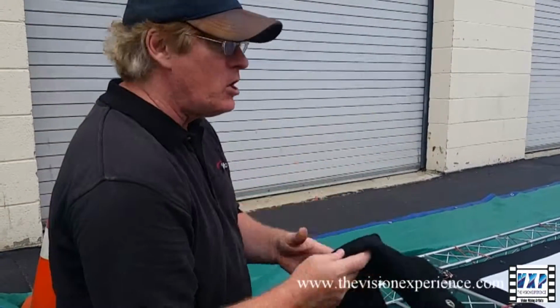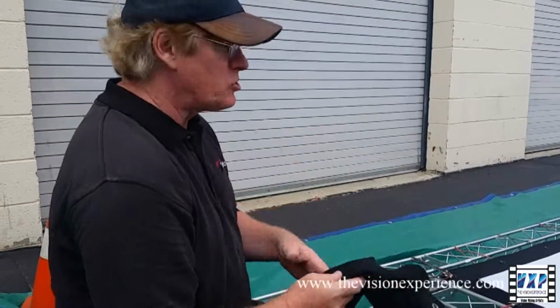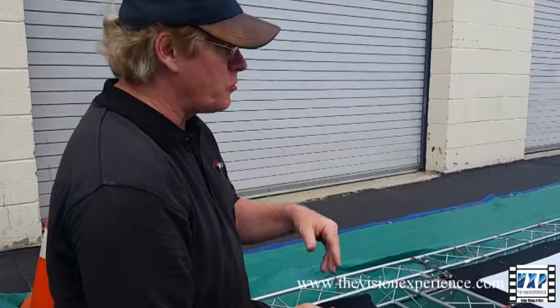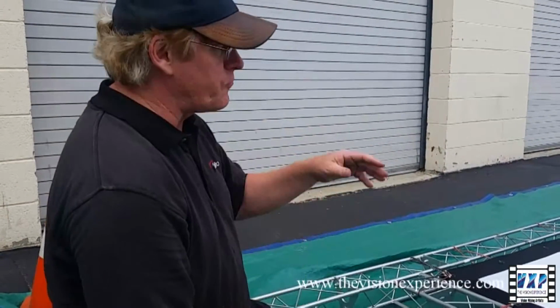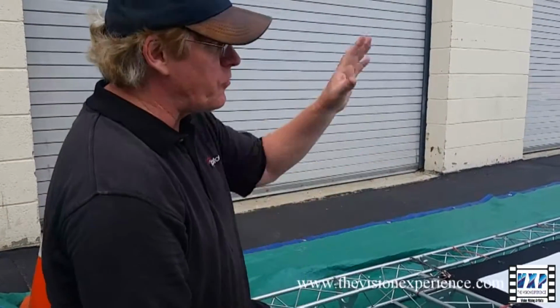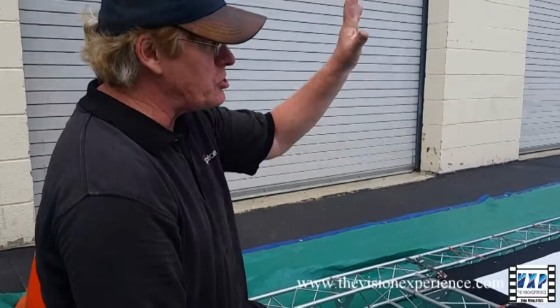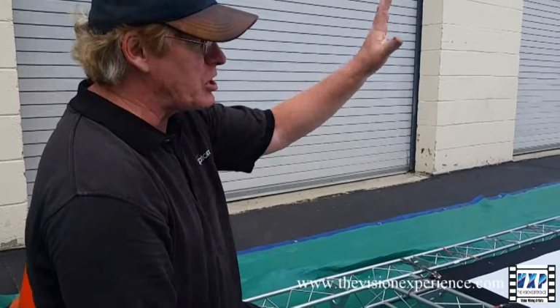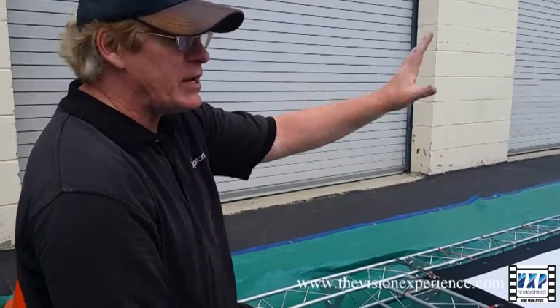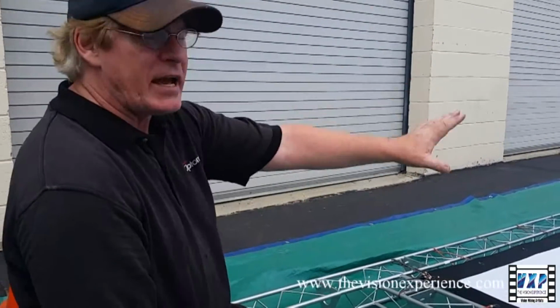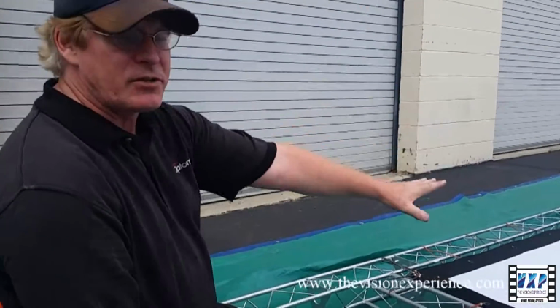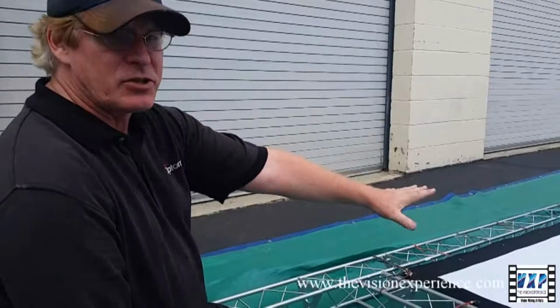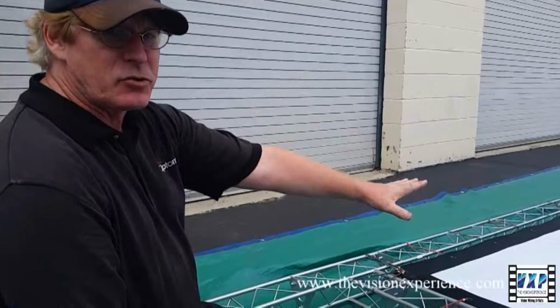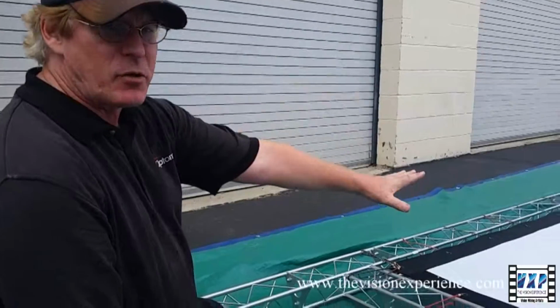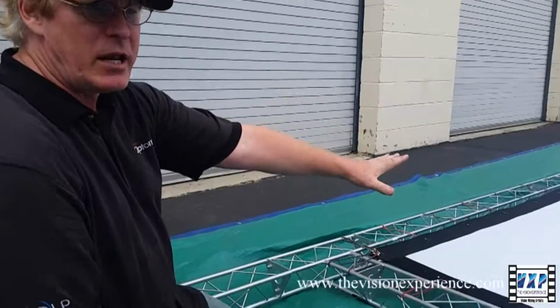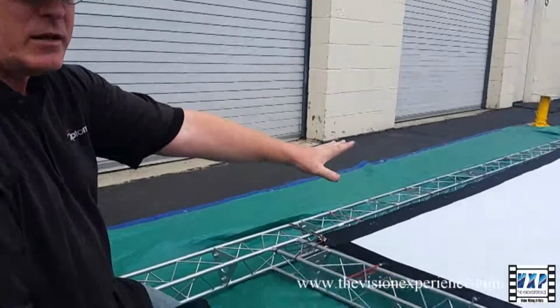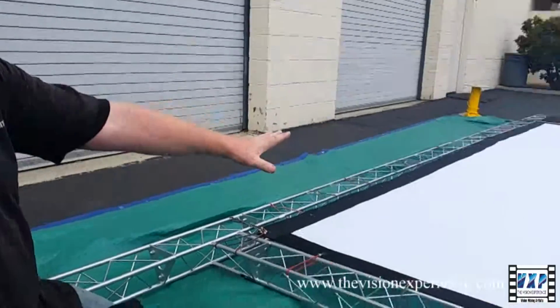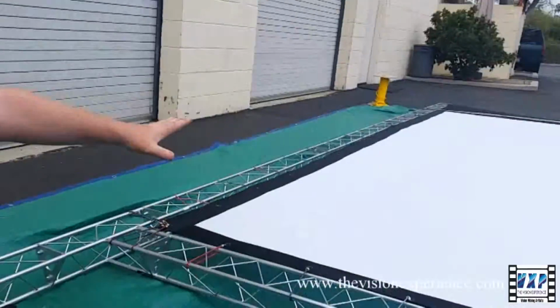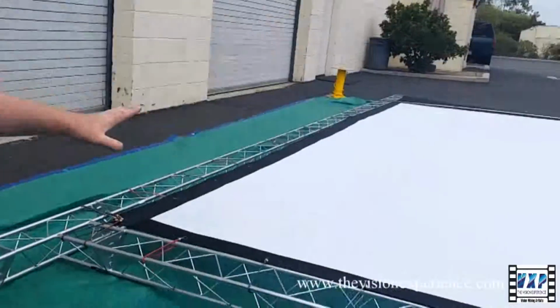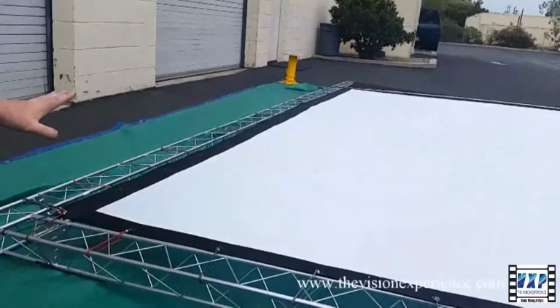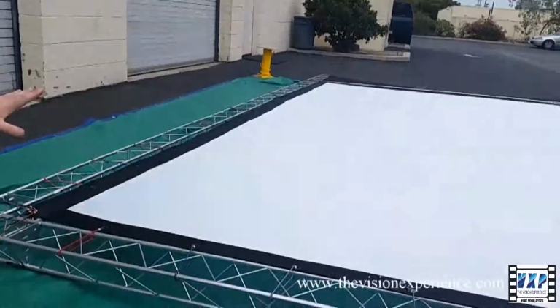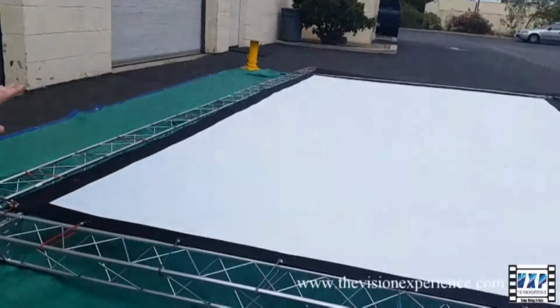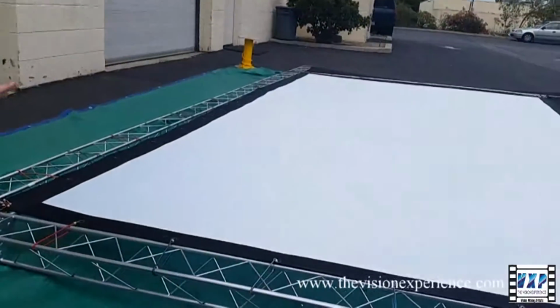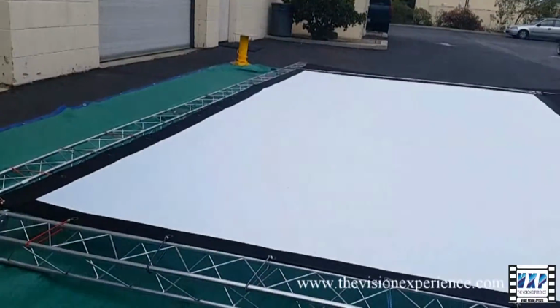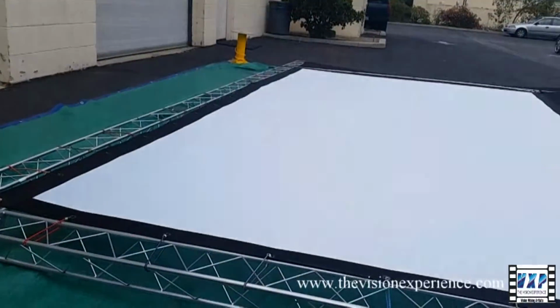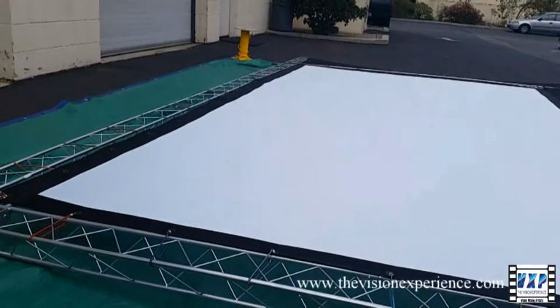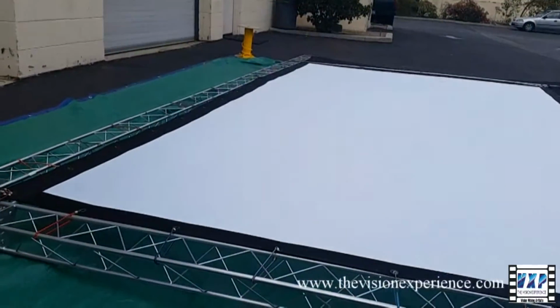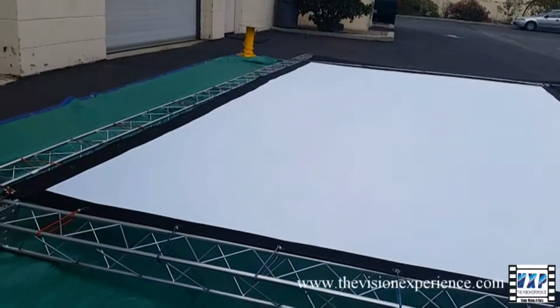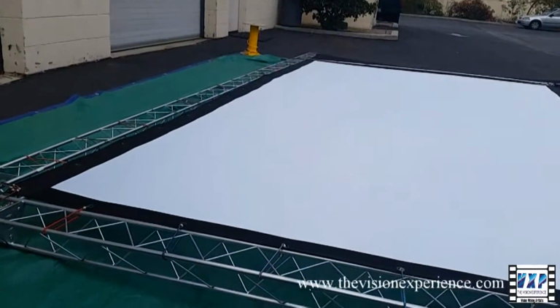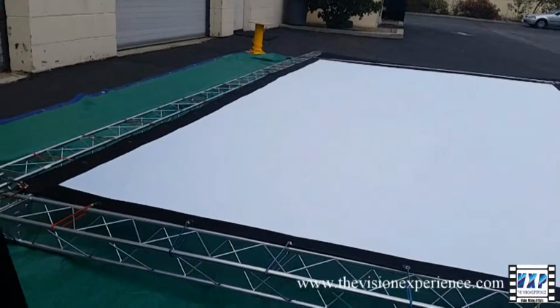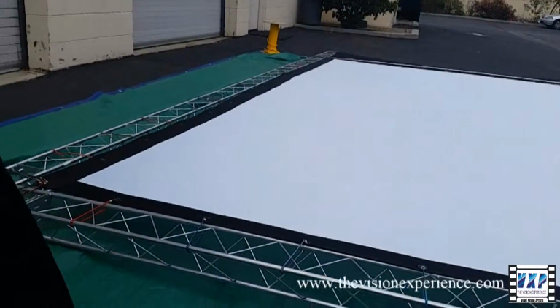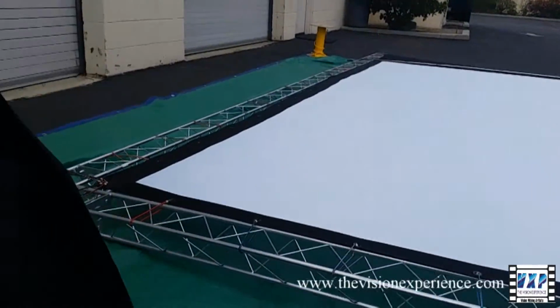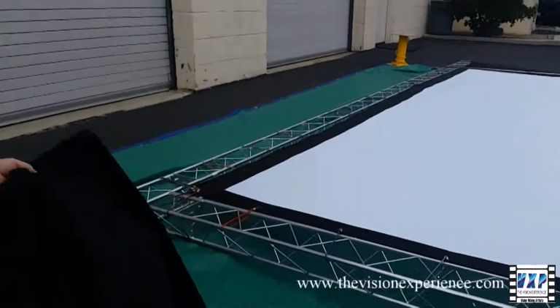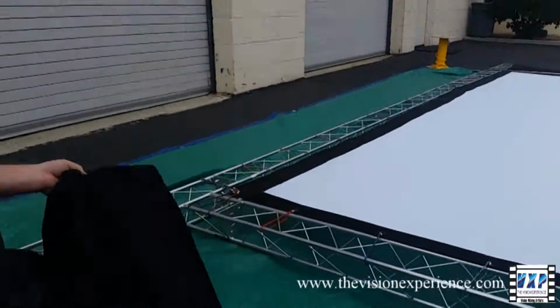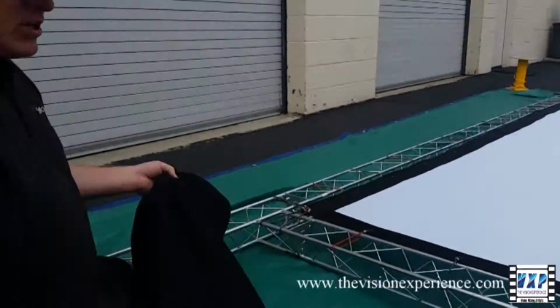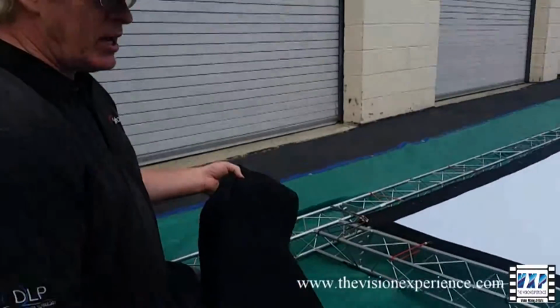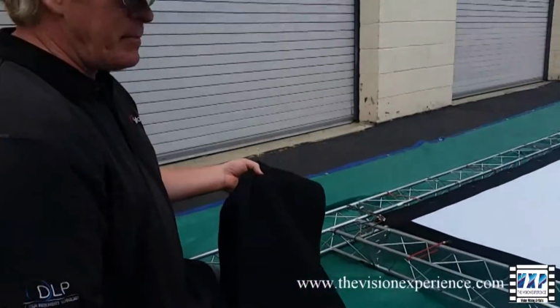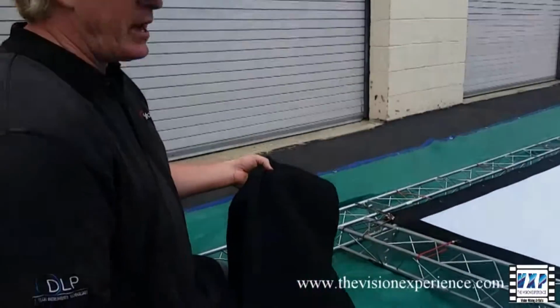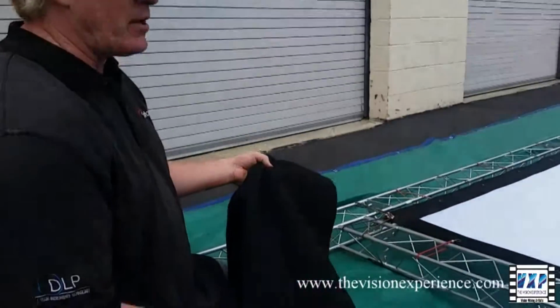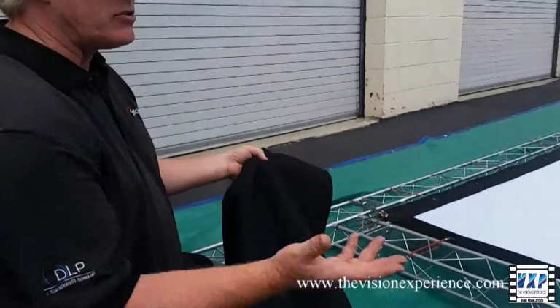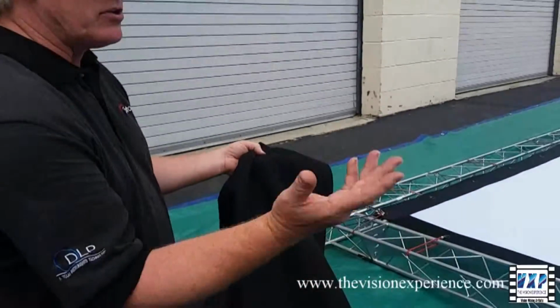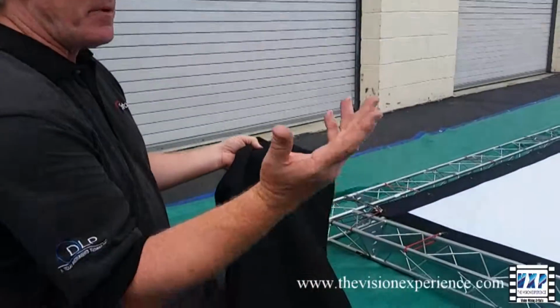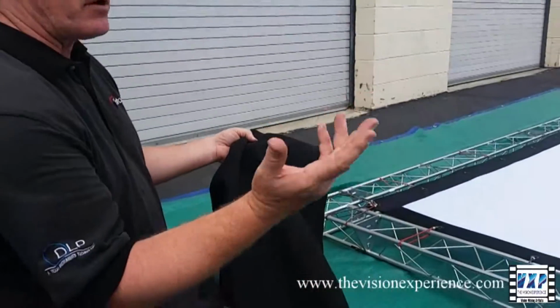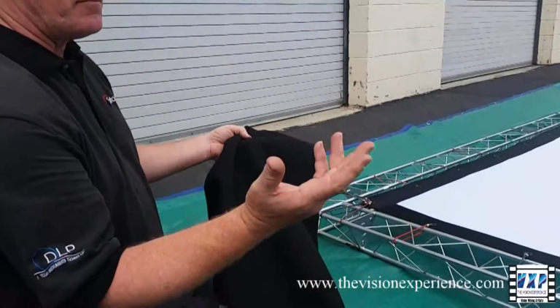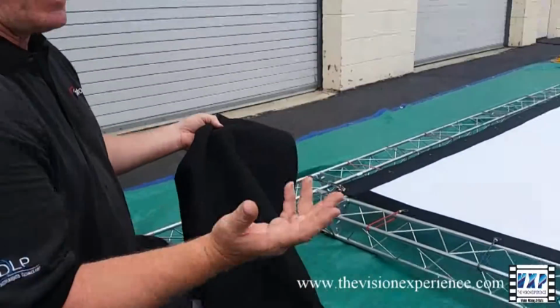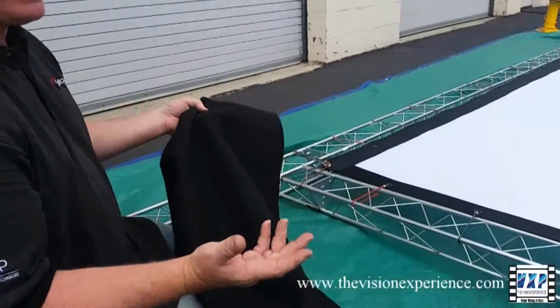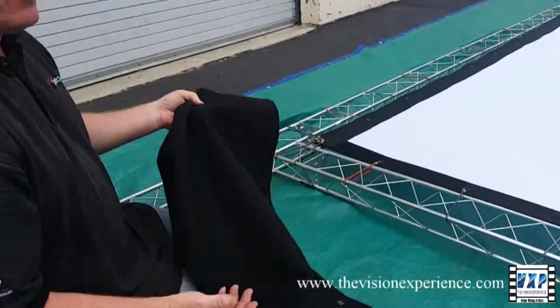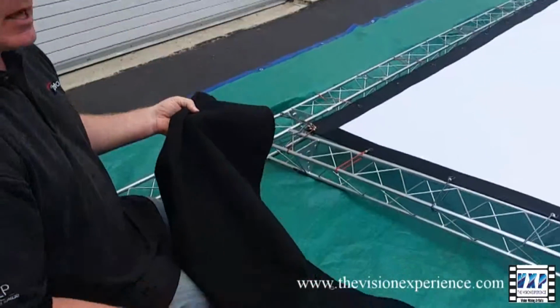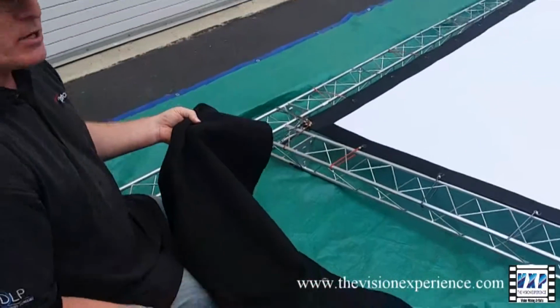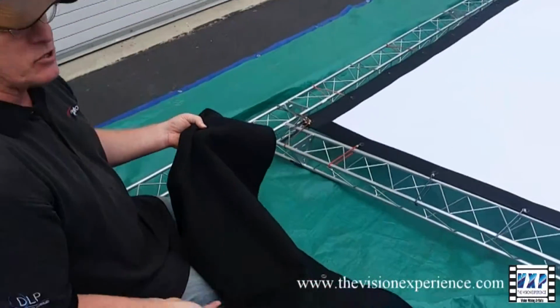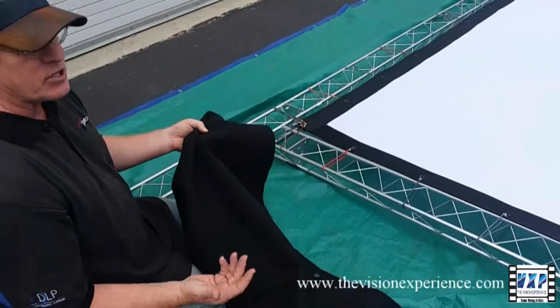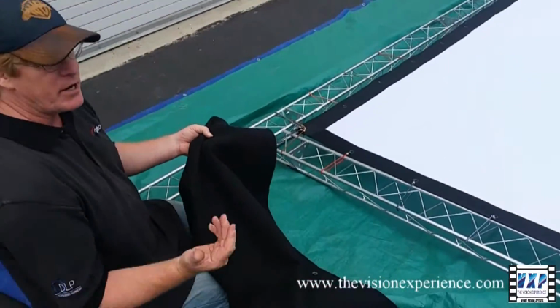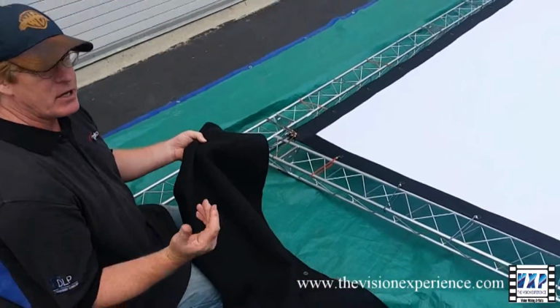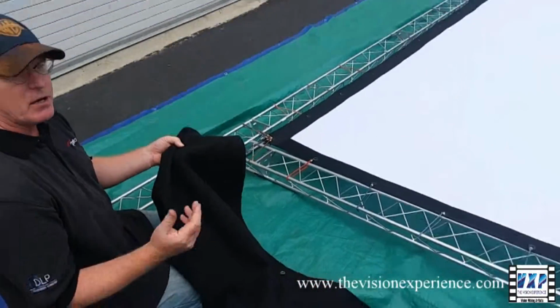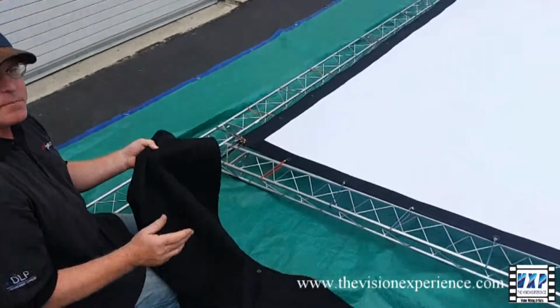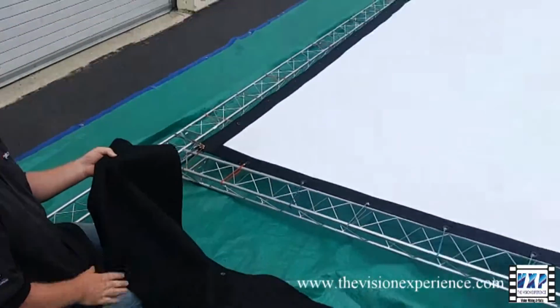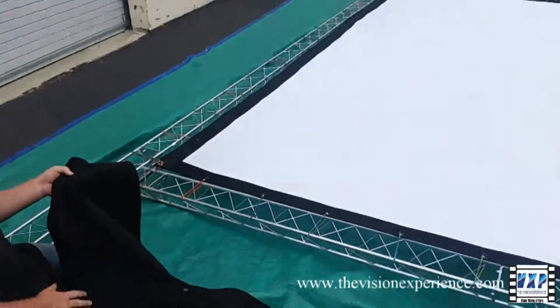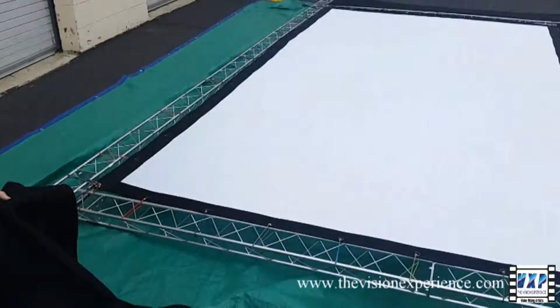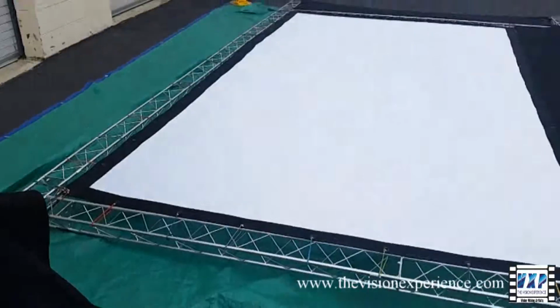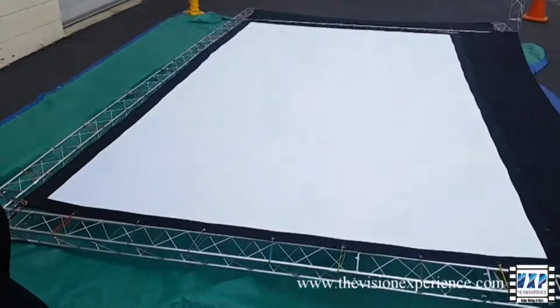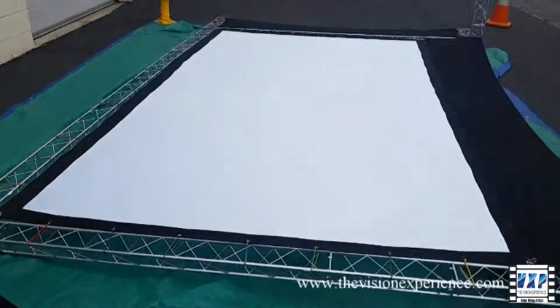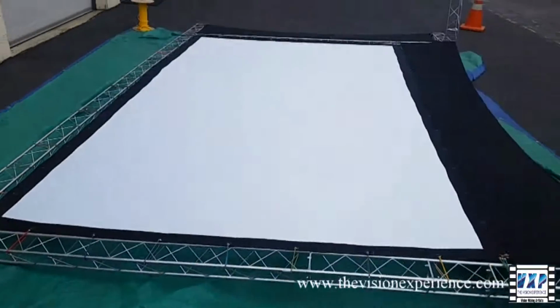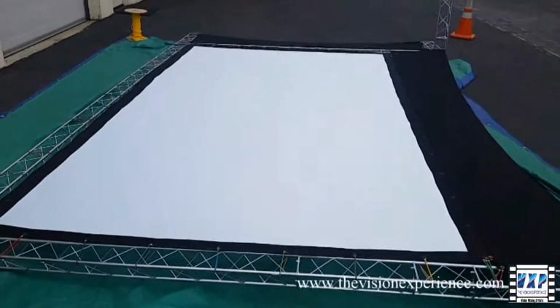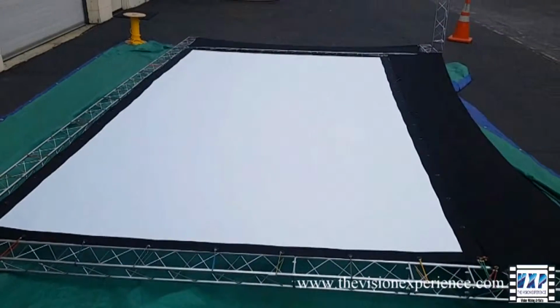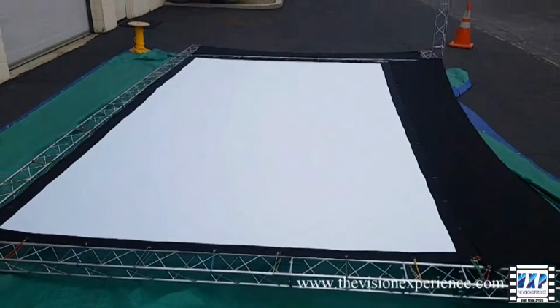So first connect the screen, as we mentioned. Then you connect the side panels and the bottom panel, and you set it up and you're set and good to go.